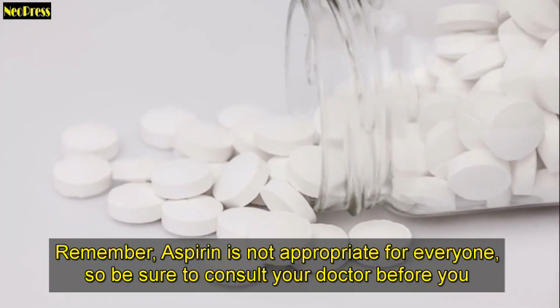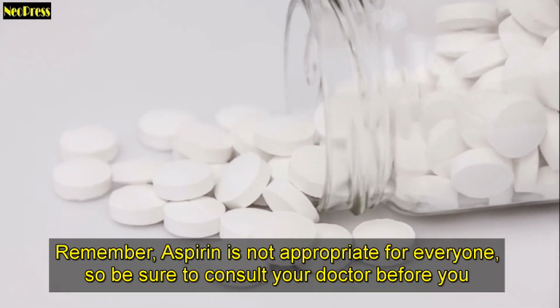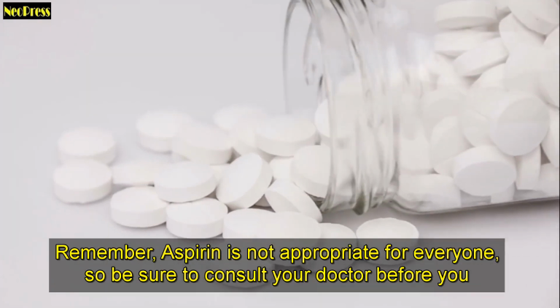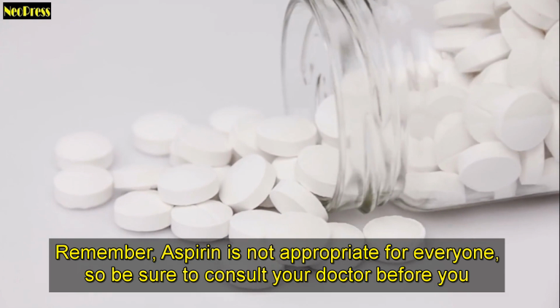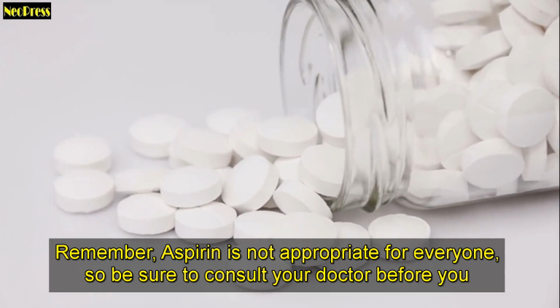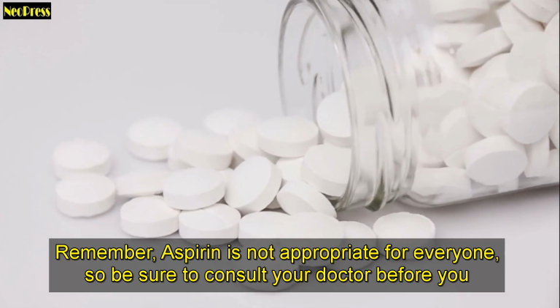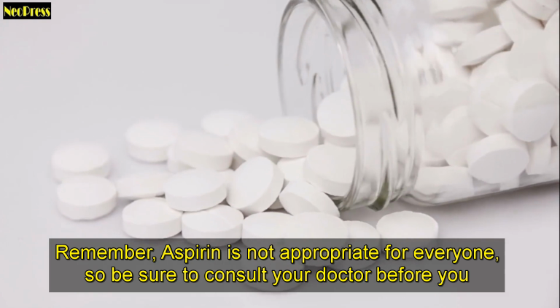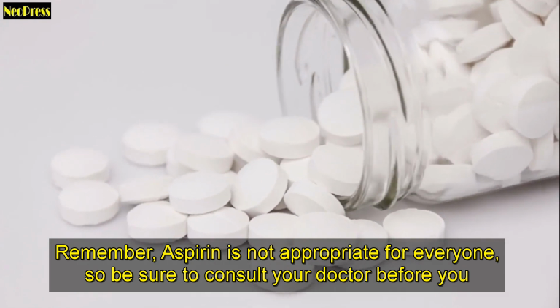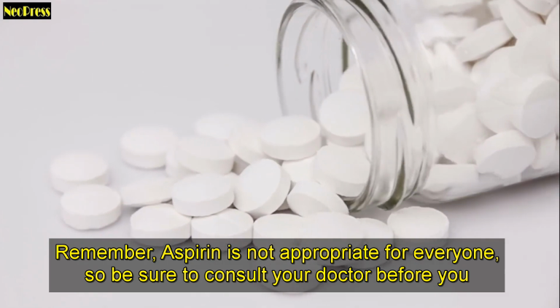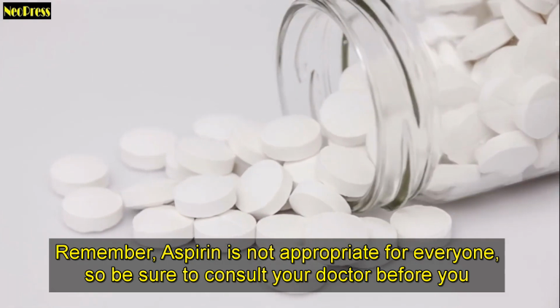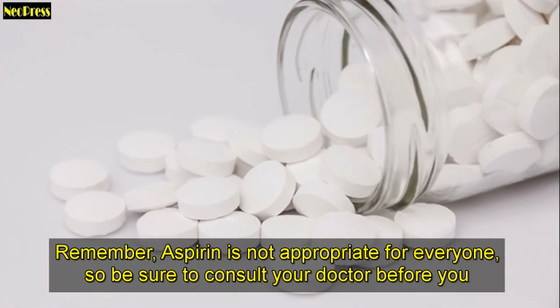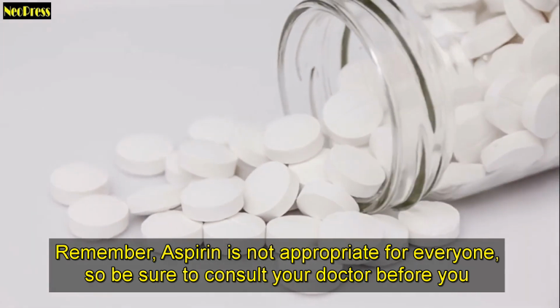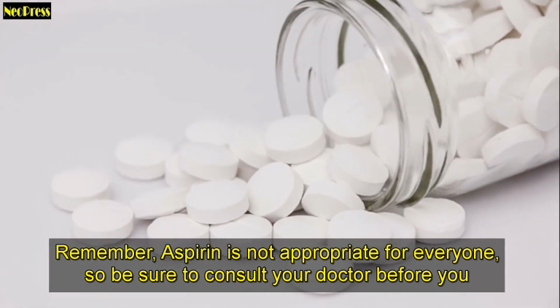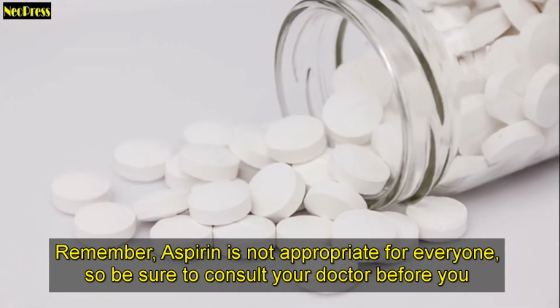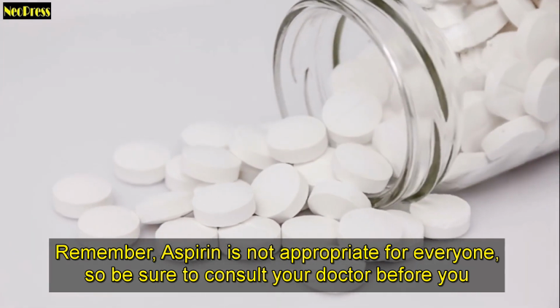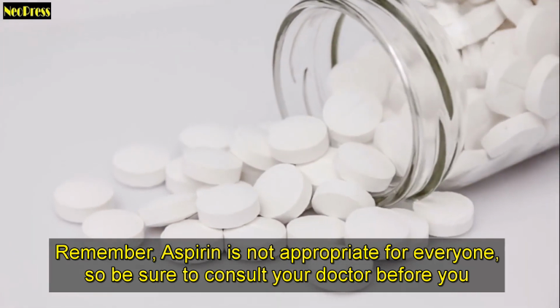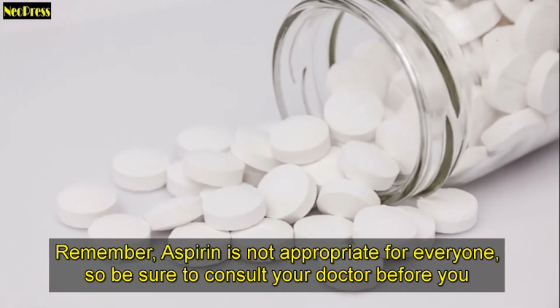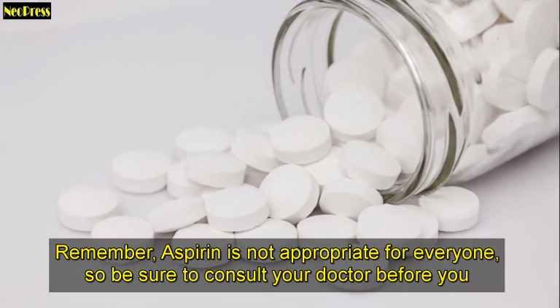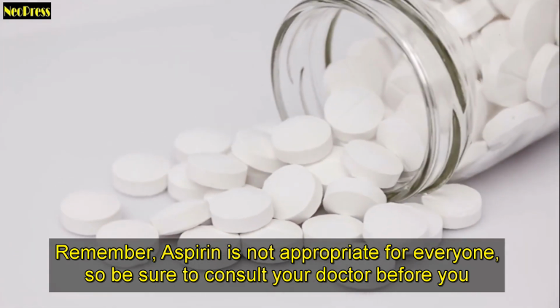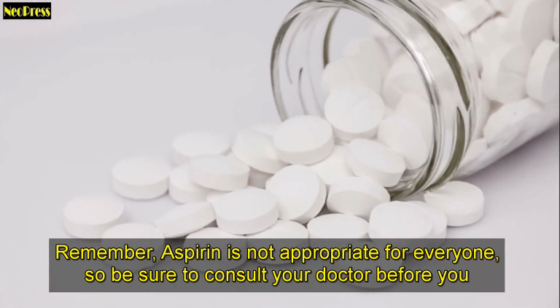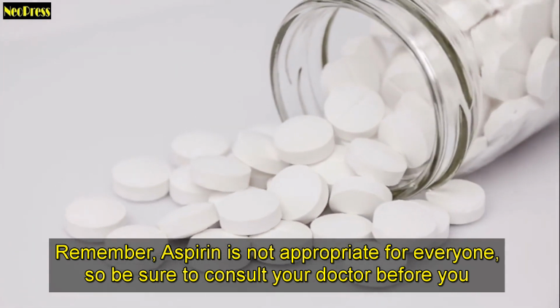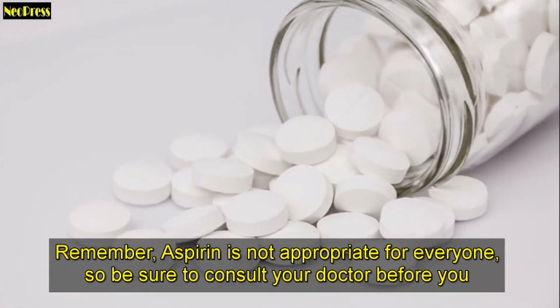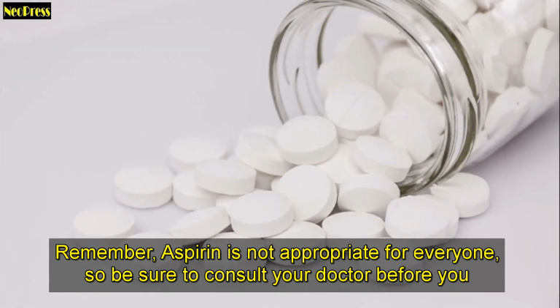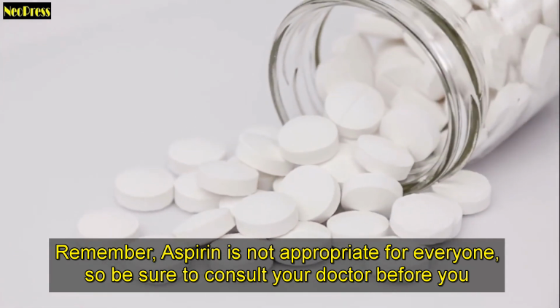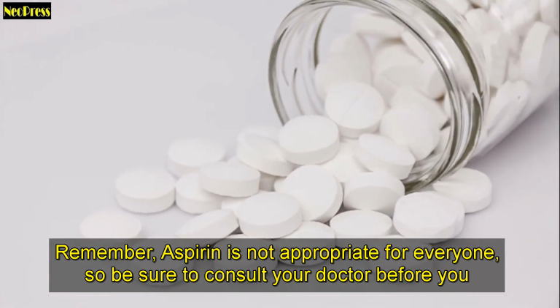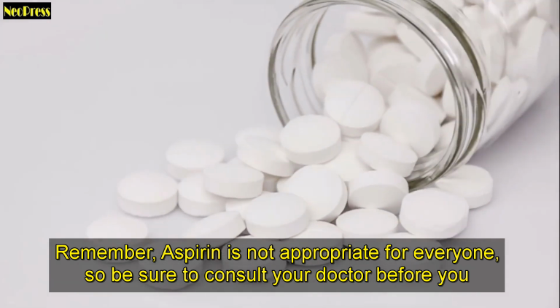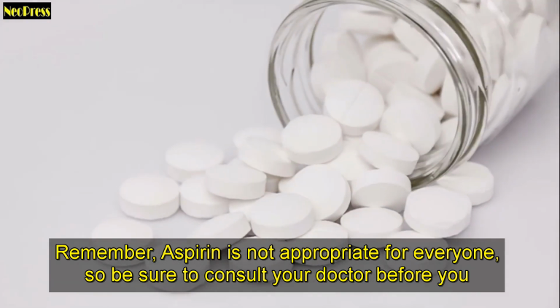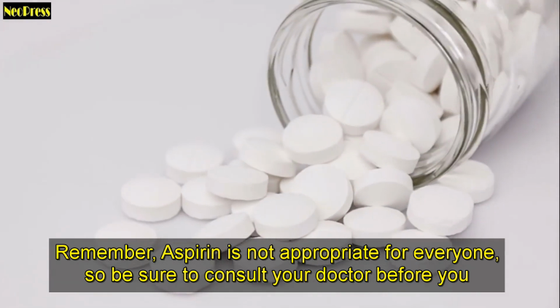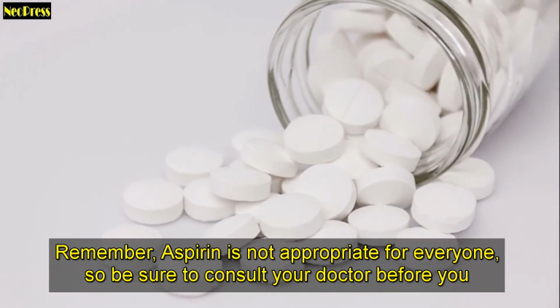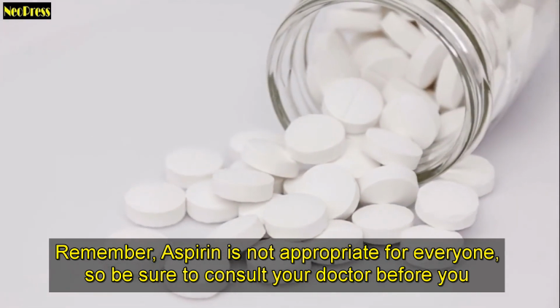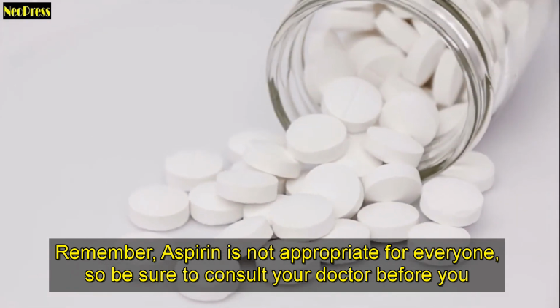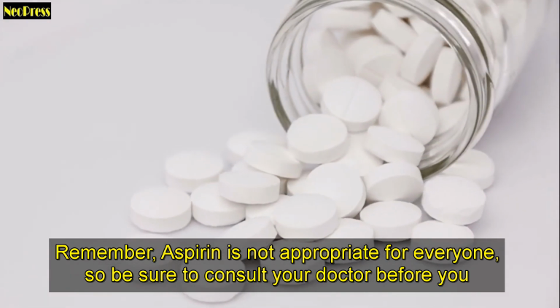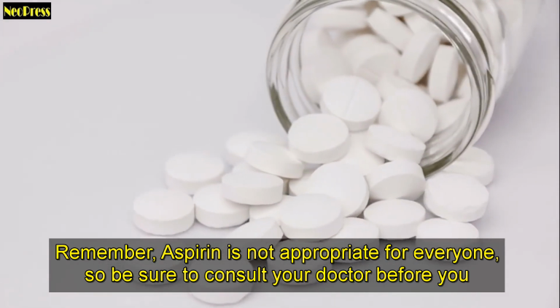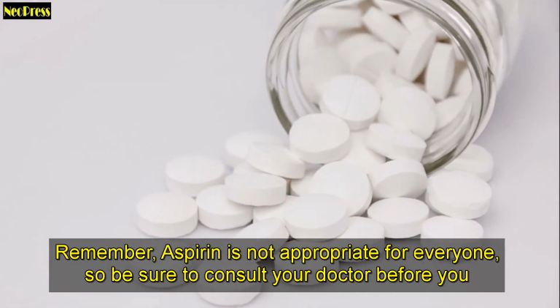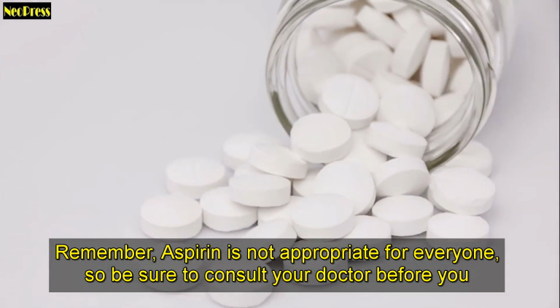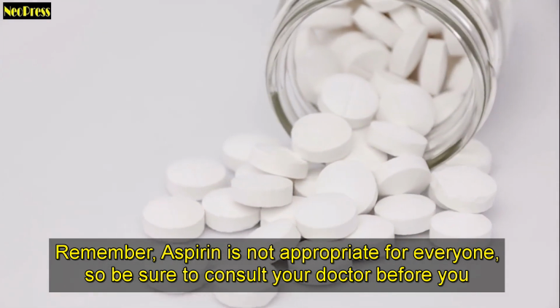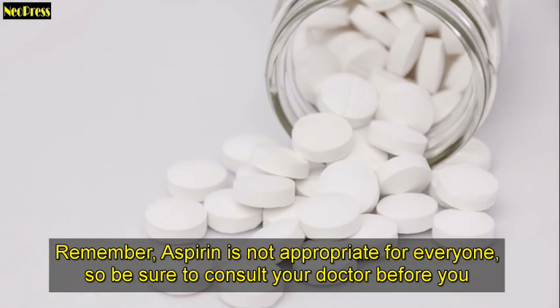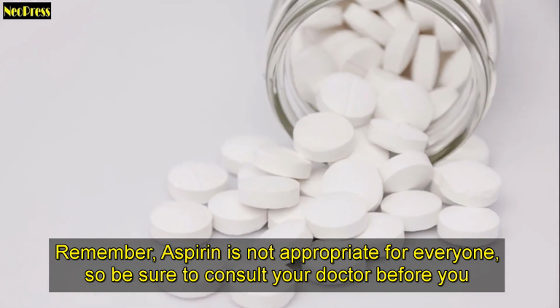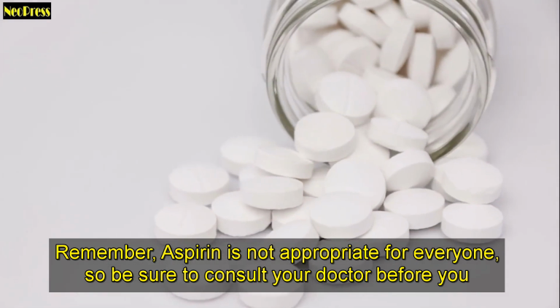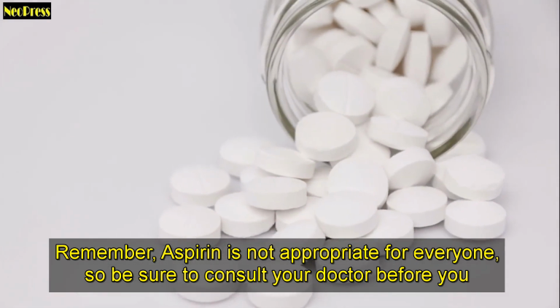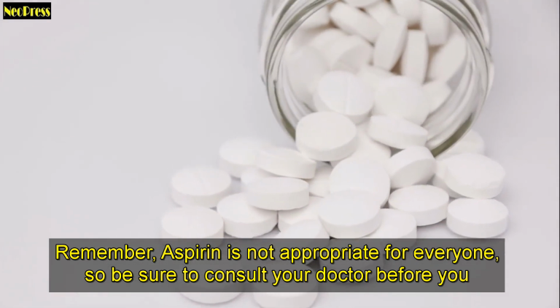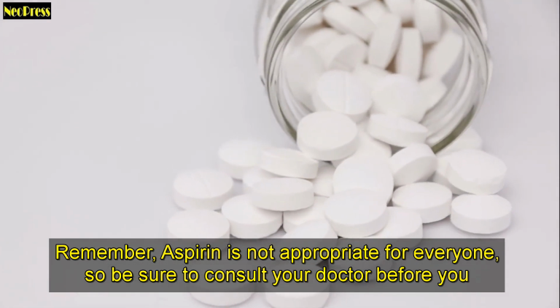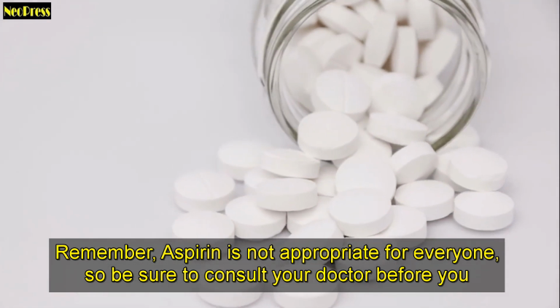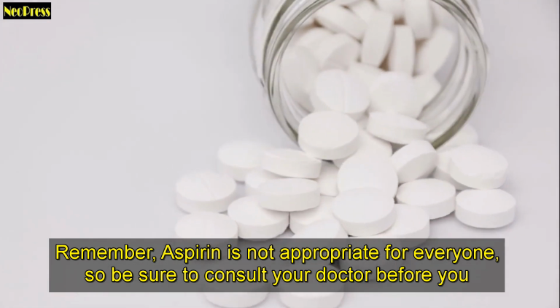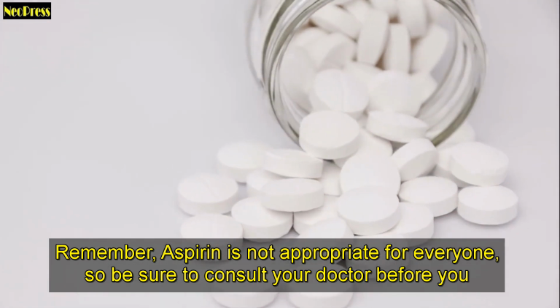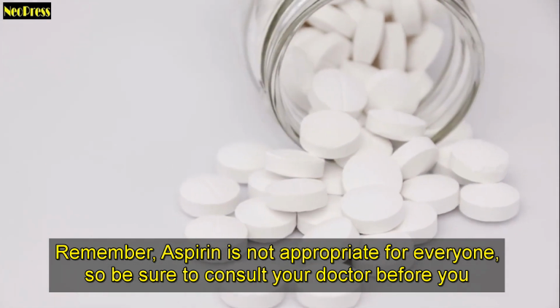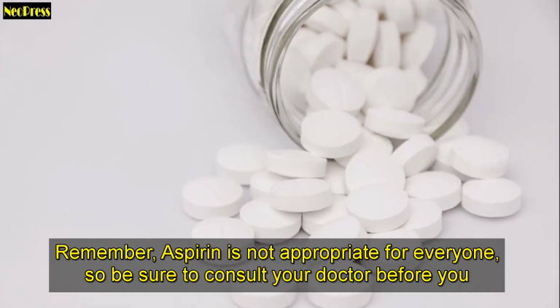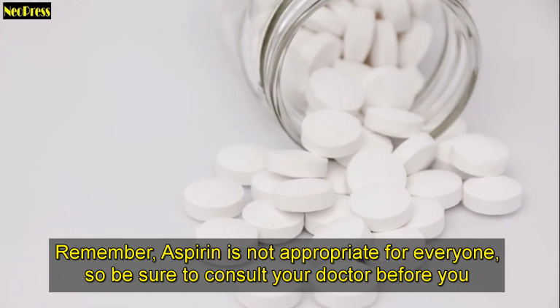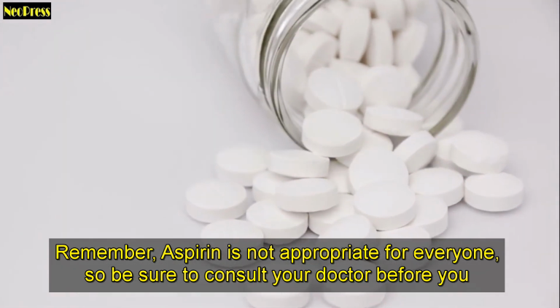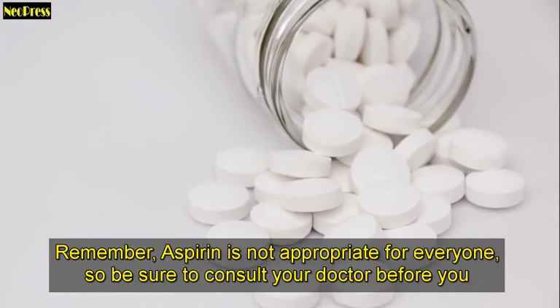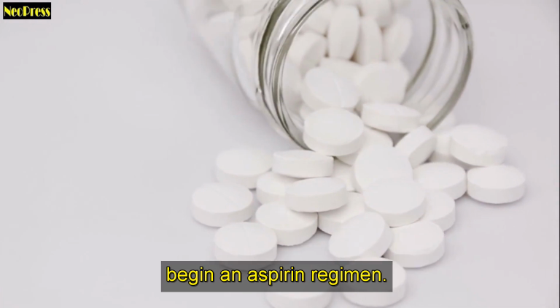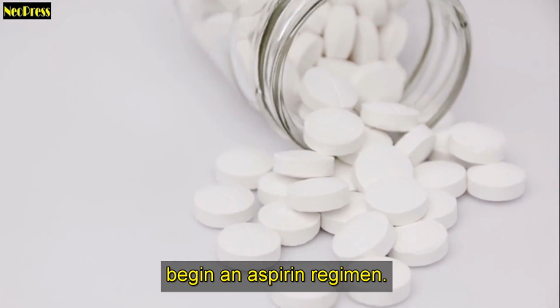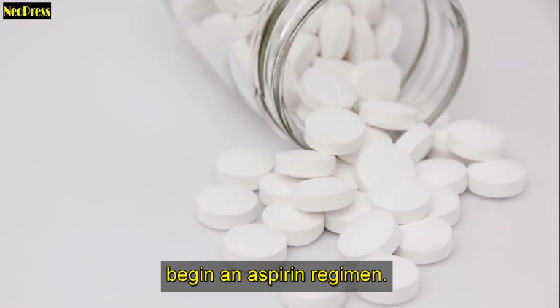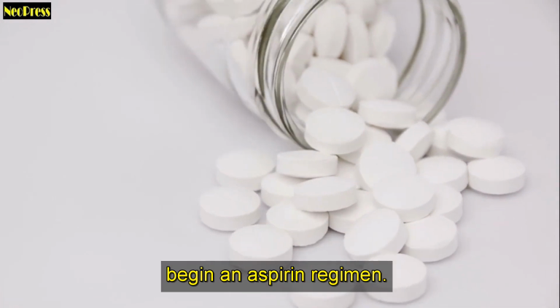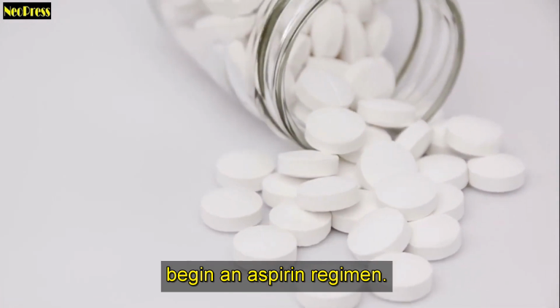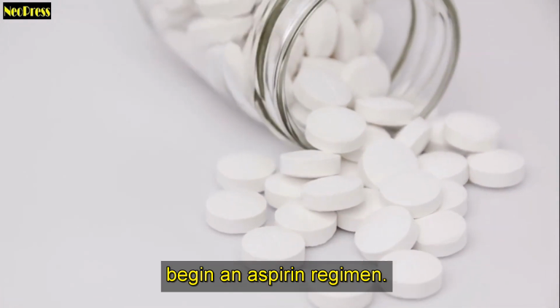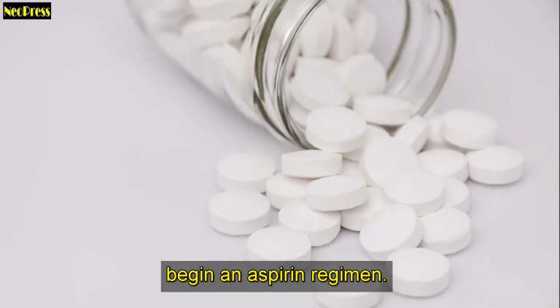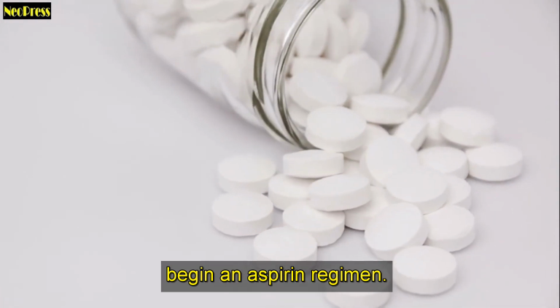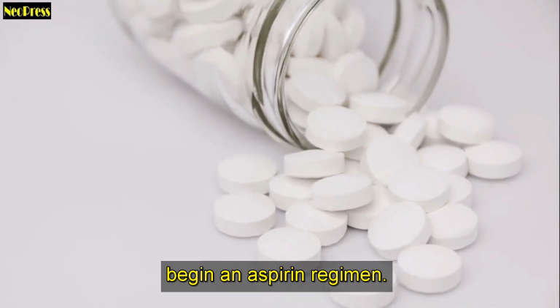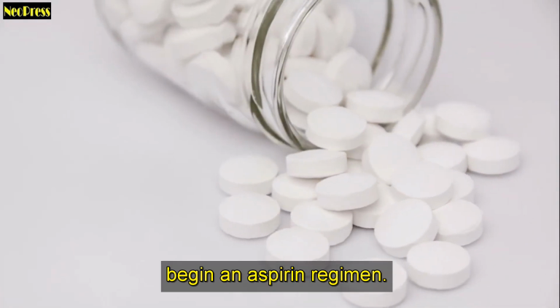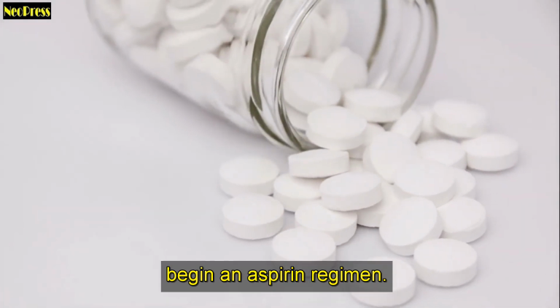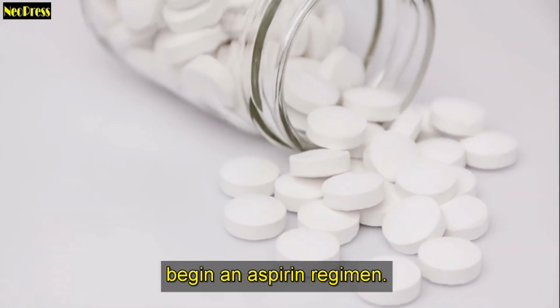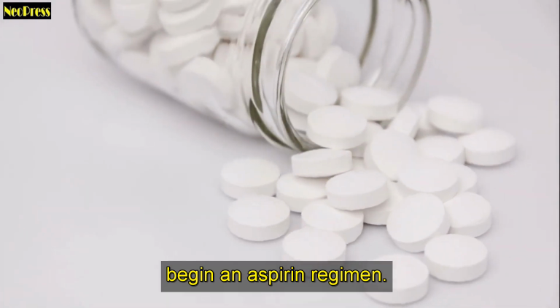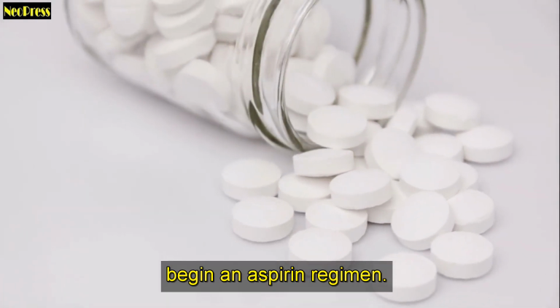Remember, aspirin is not appropriate for everyone, so be sure to consult your doctor before you begin an aspirin regimen.